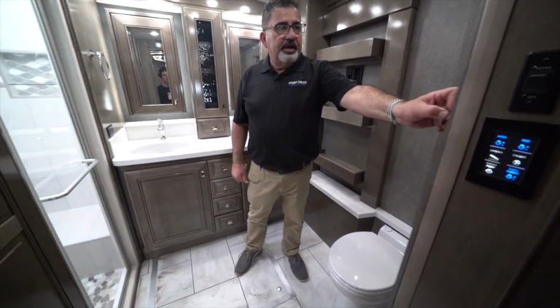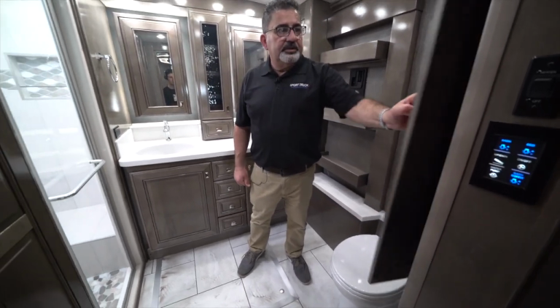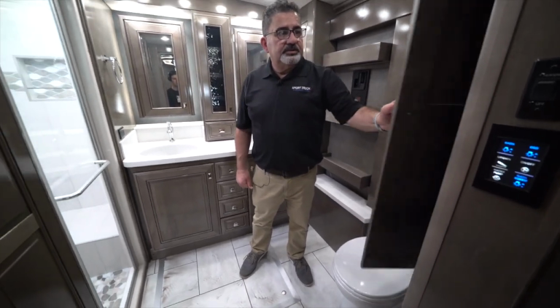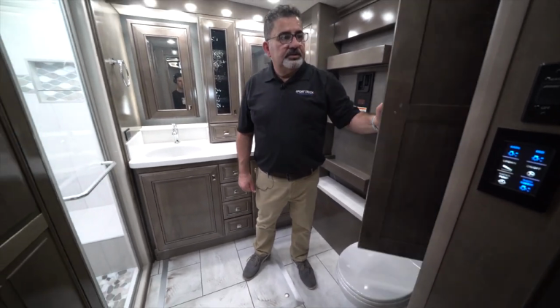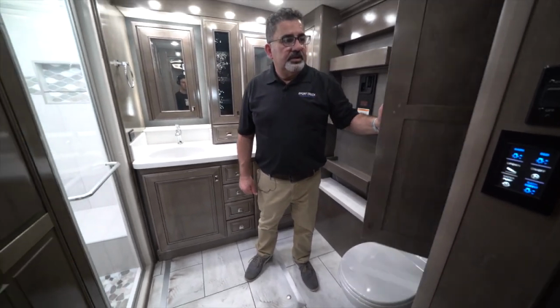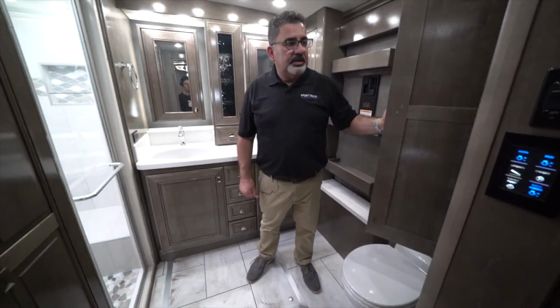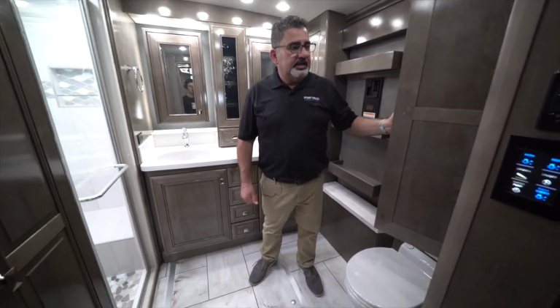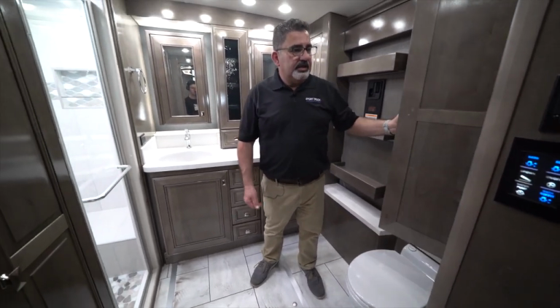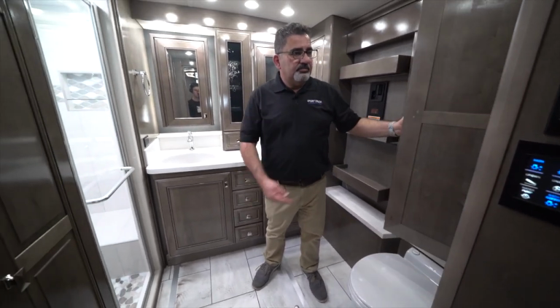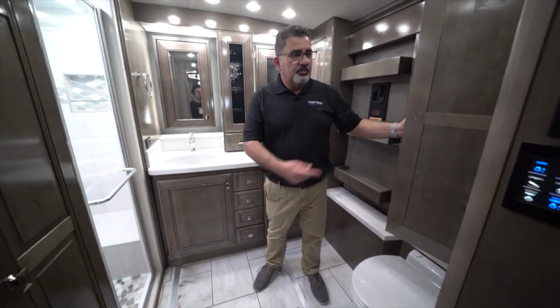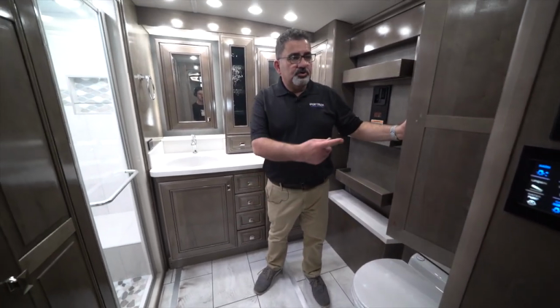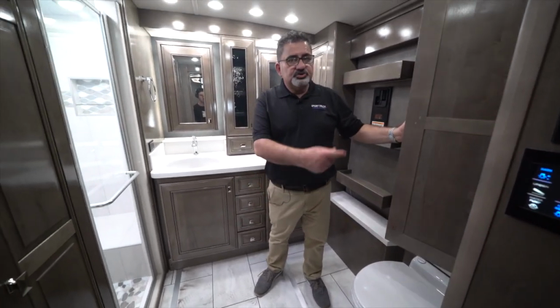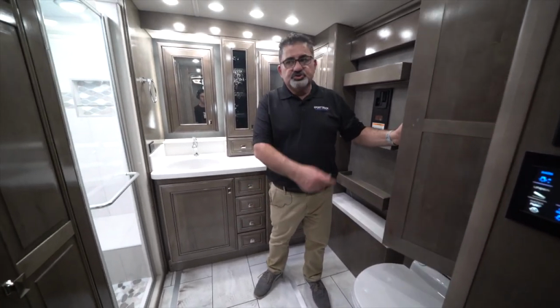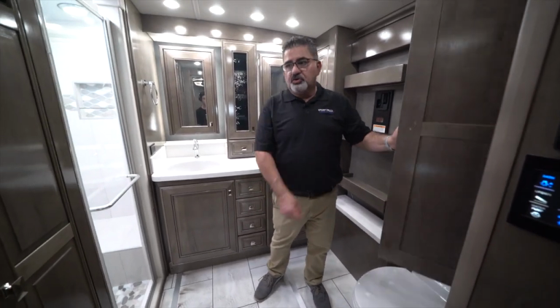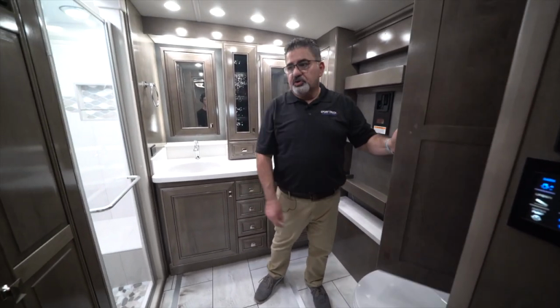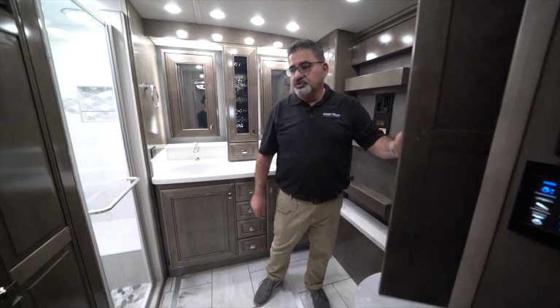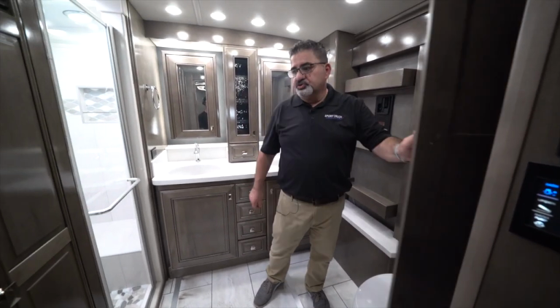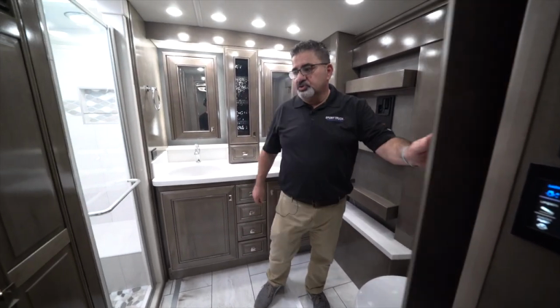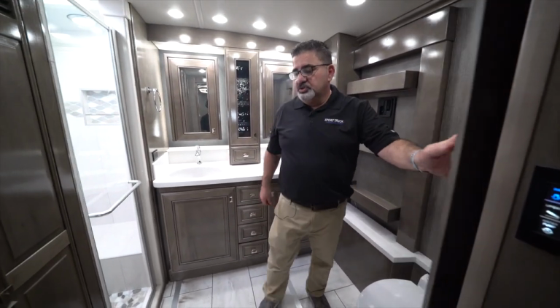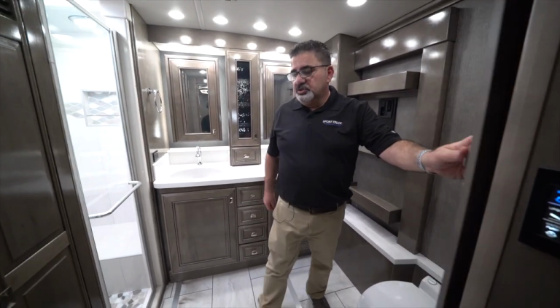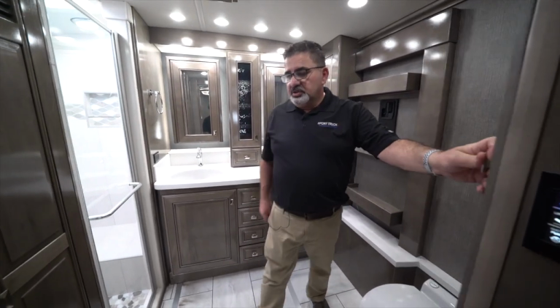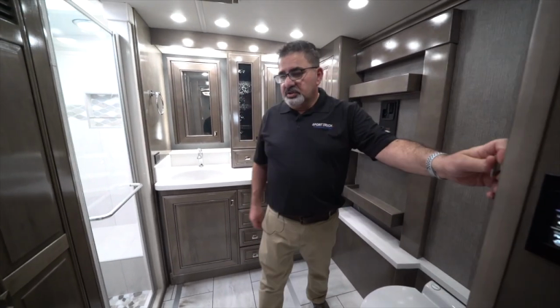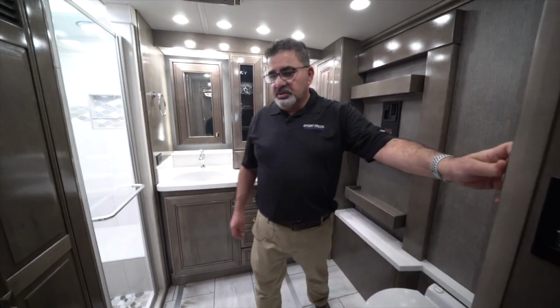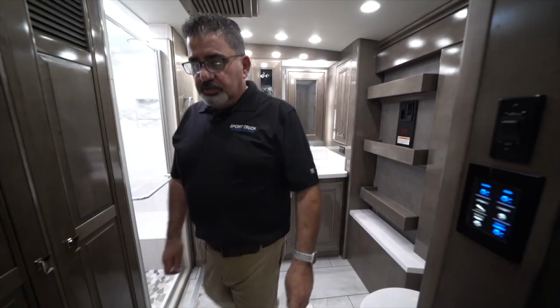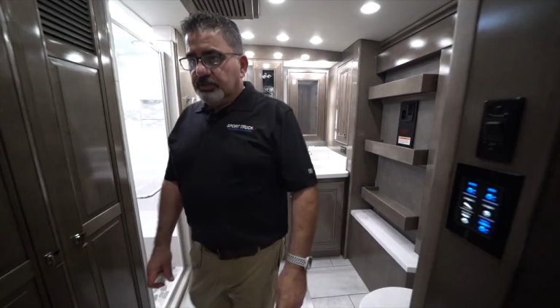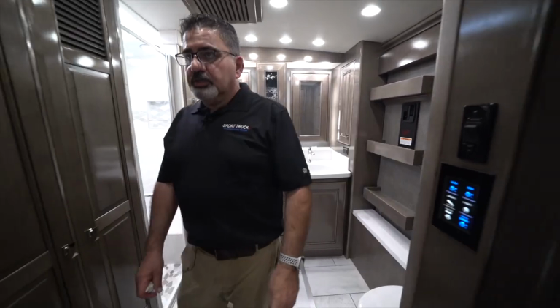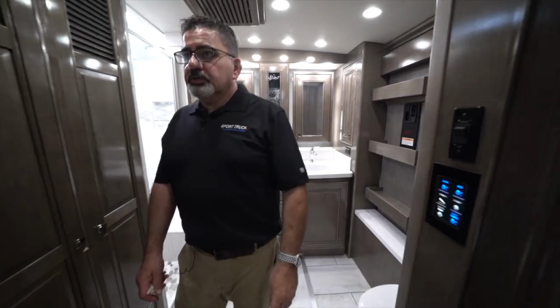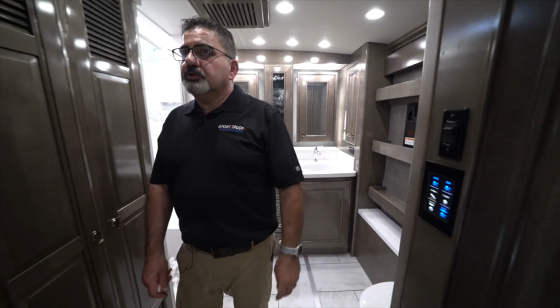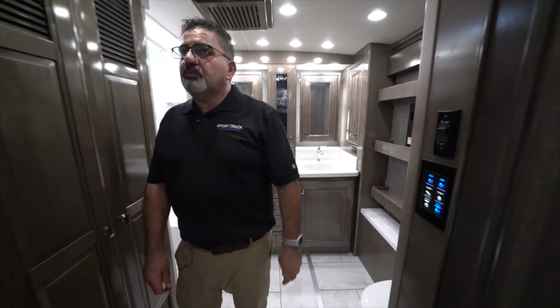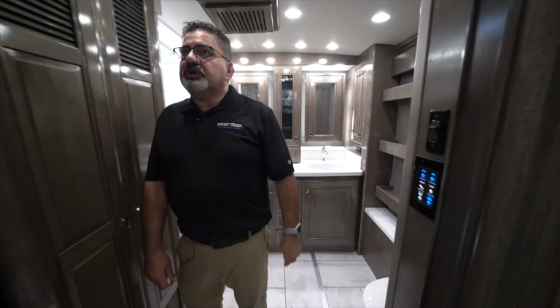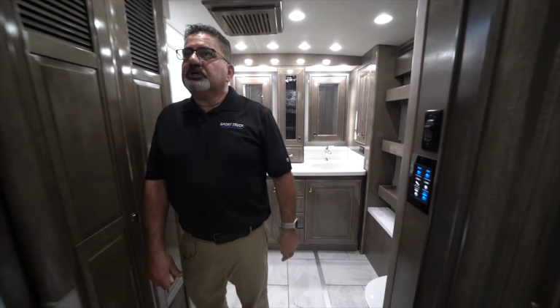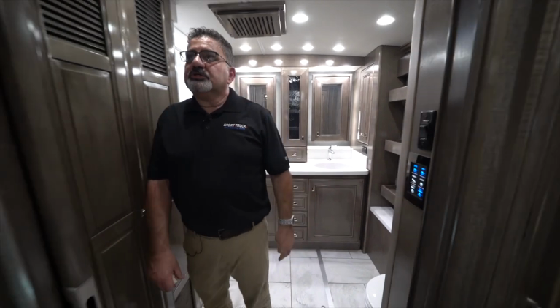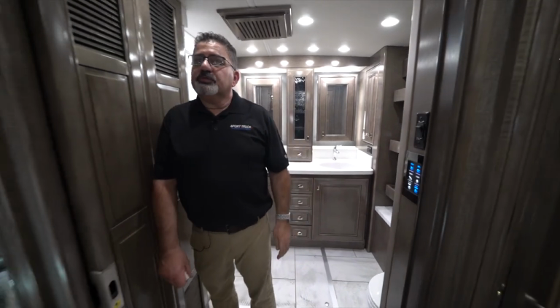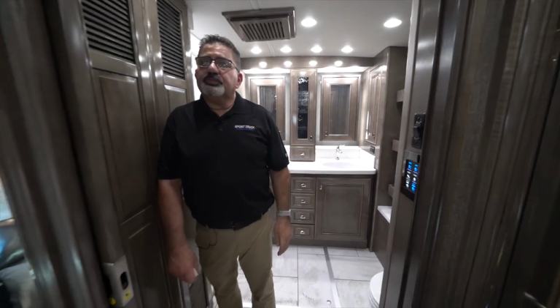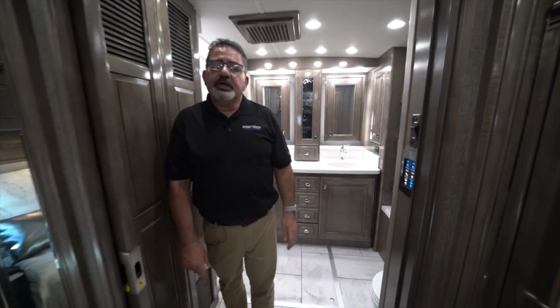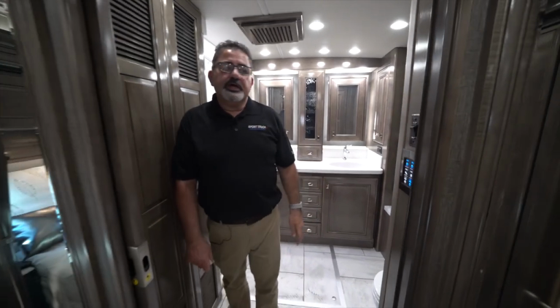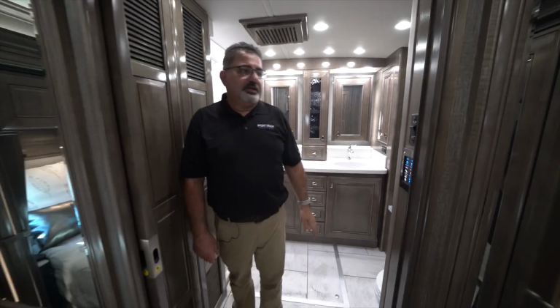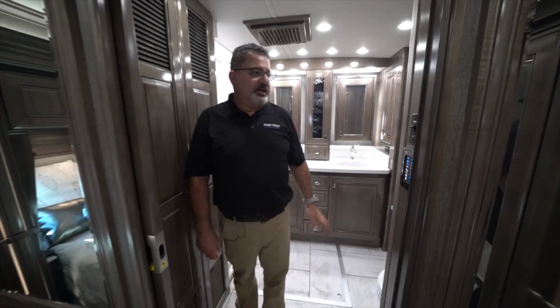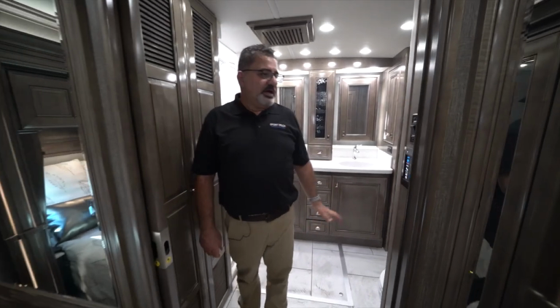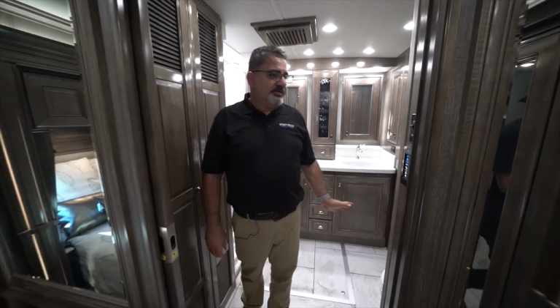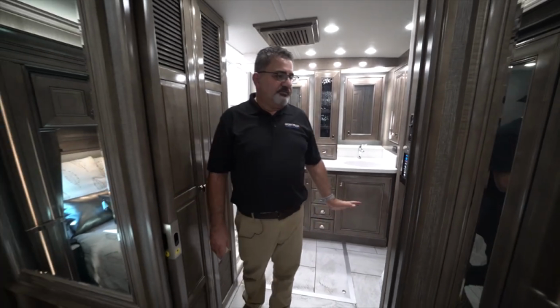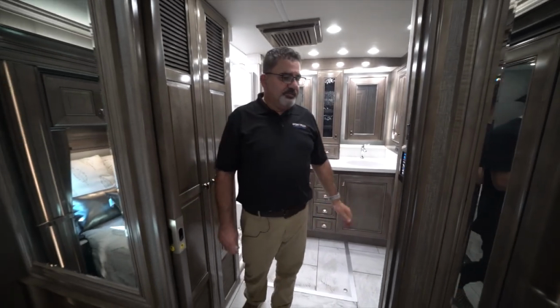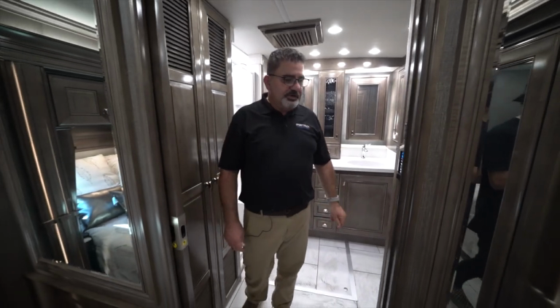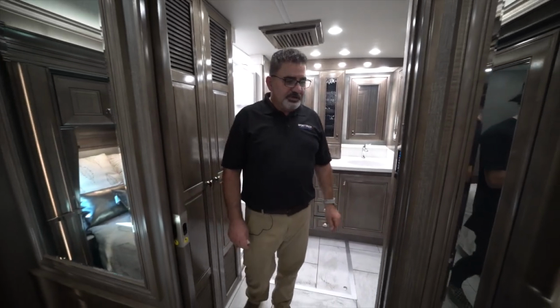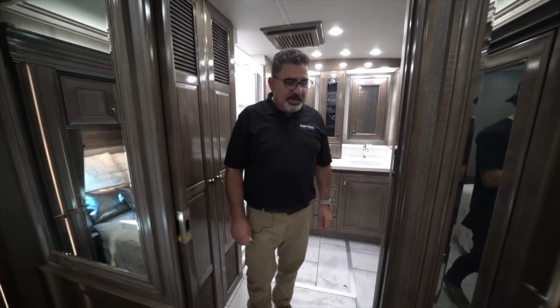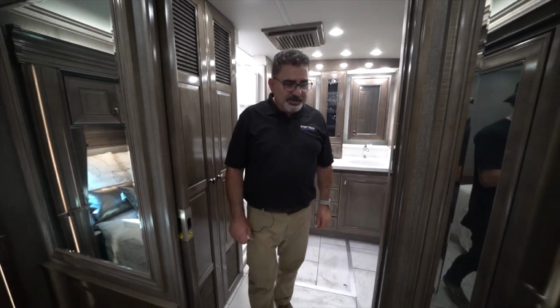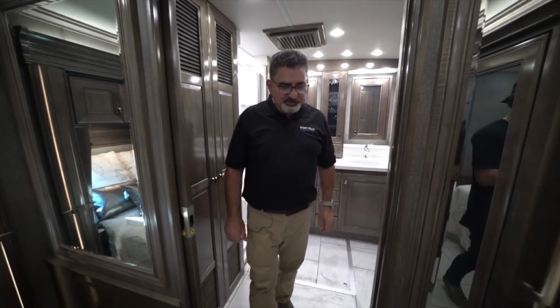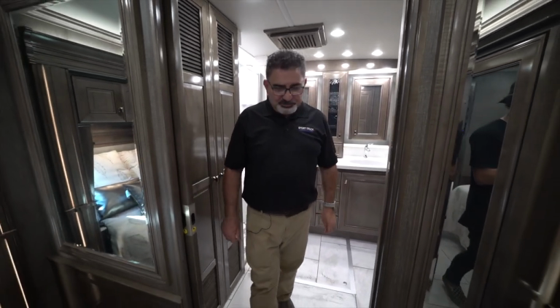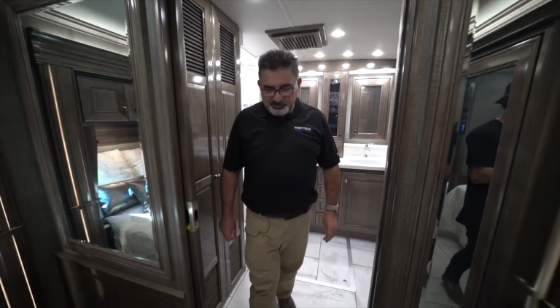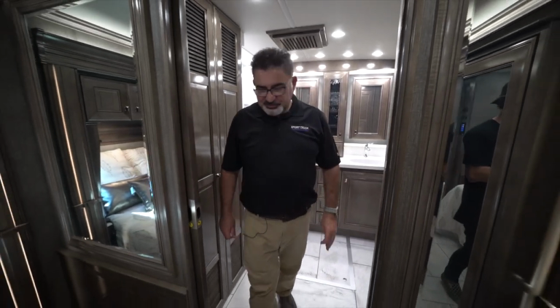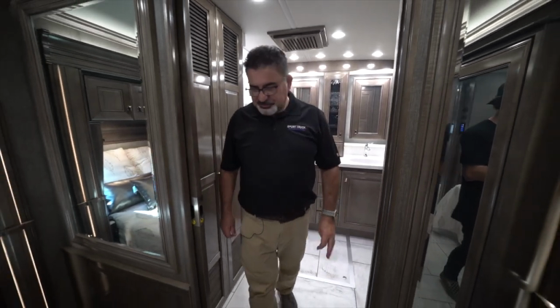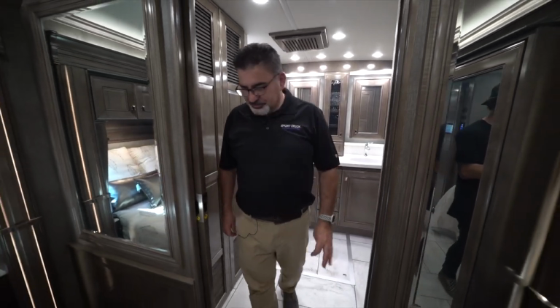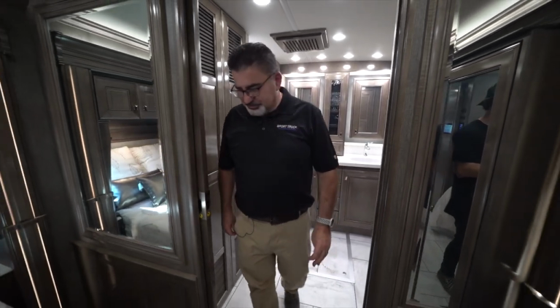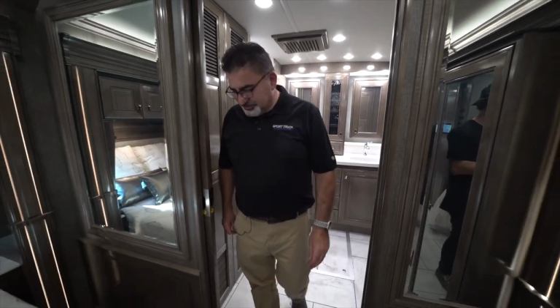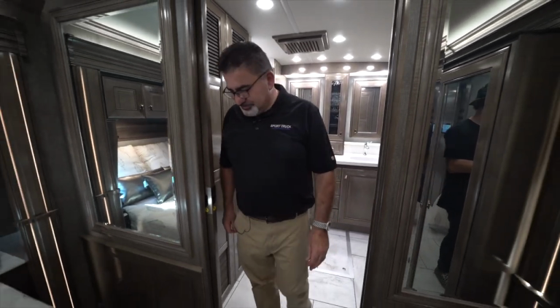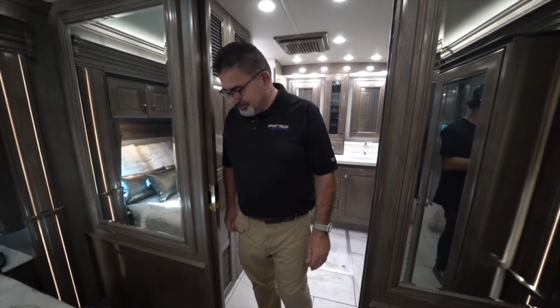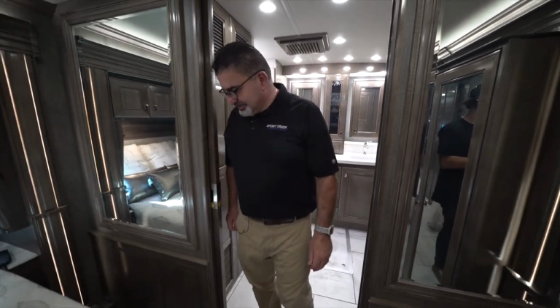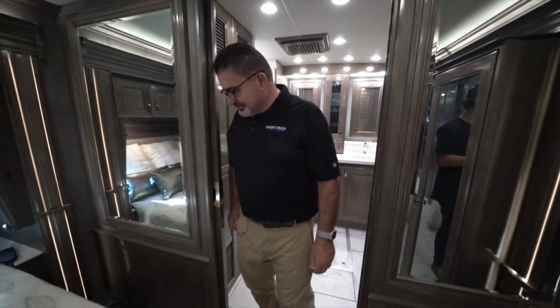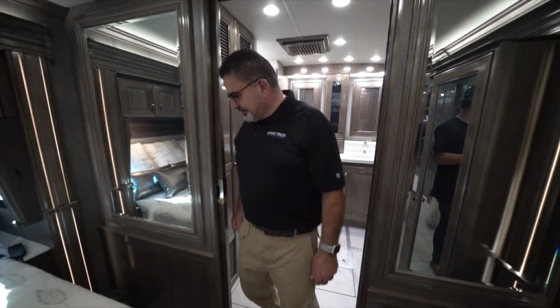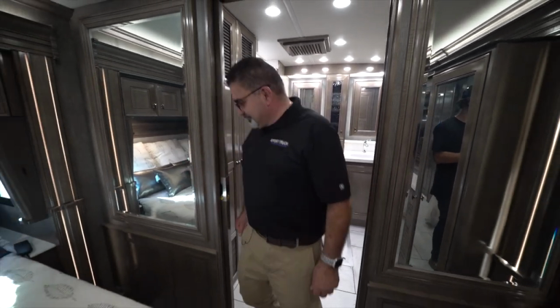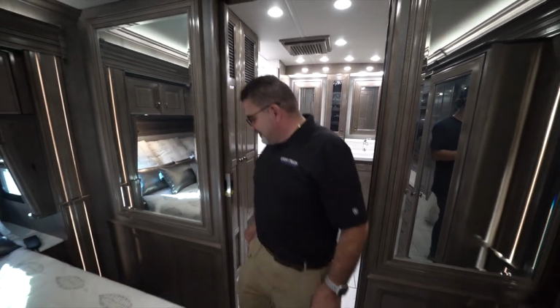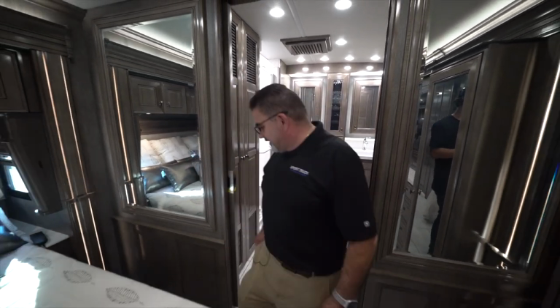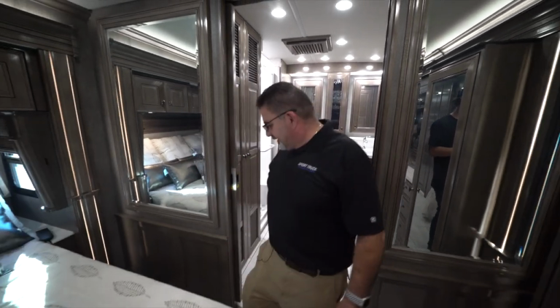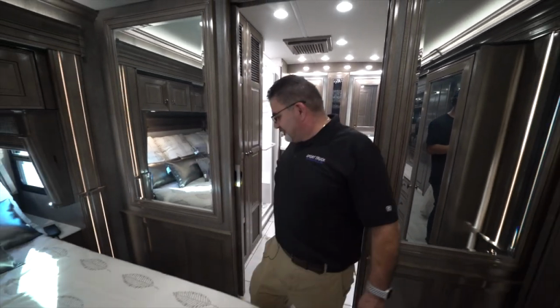Again, more storage. Nobody can complain about a lack of storage in this unit.